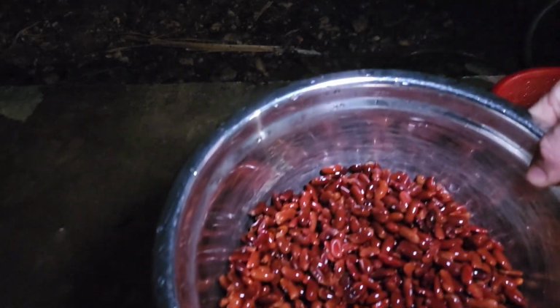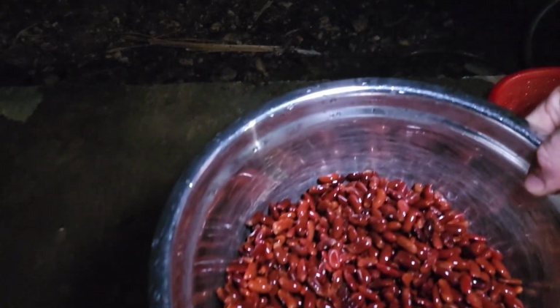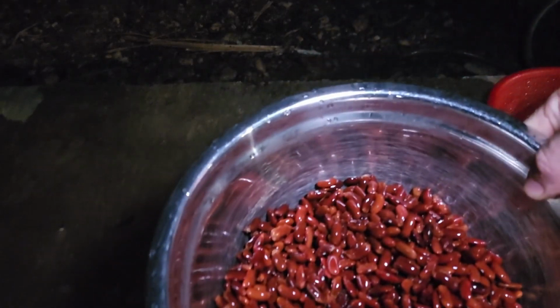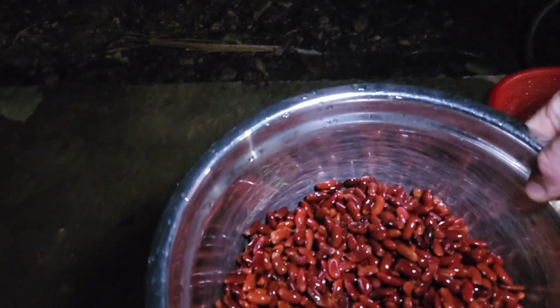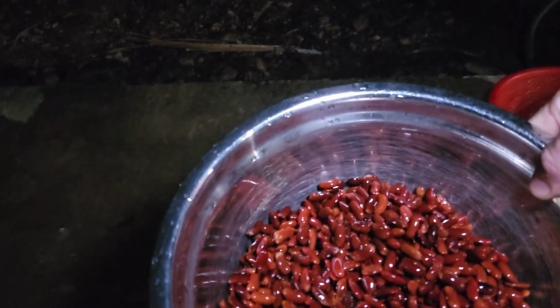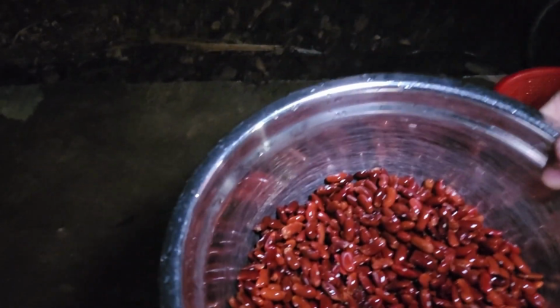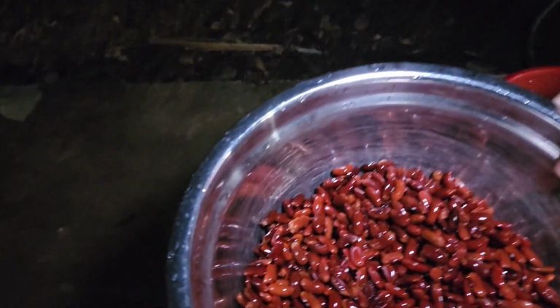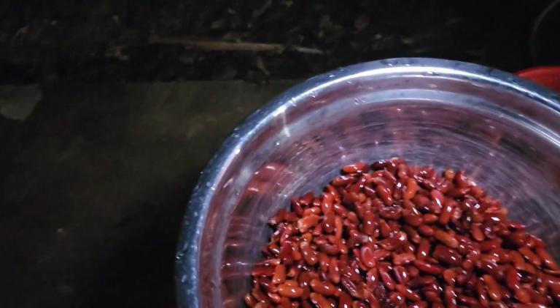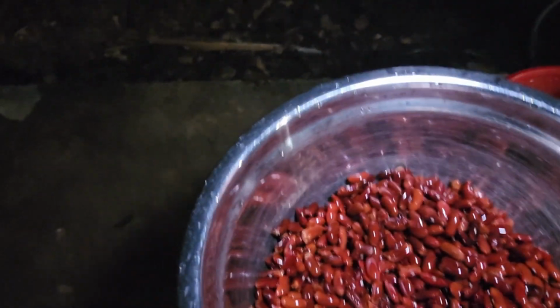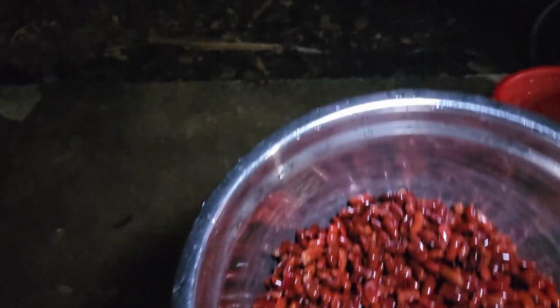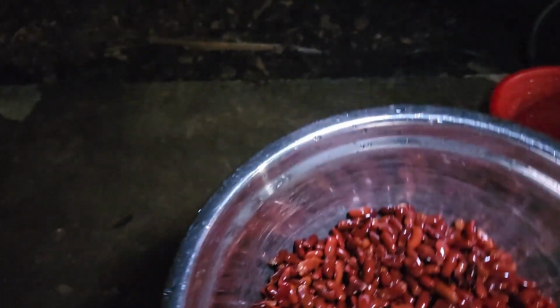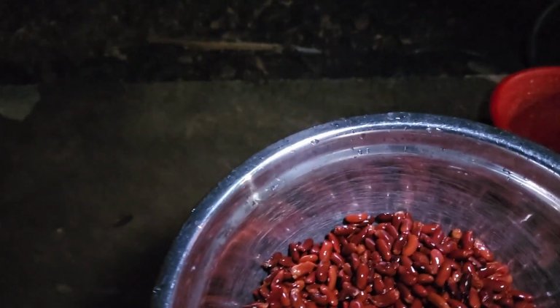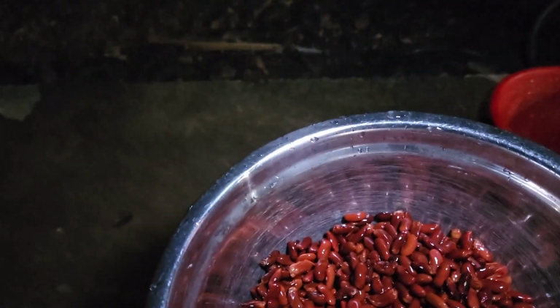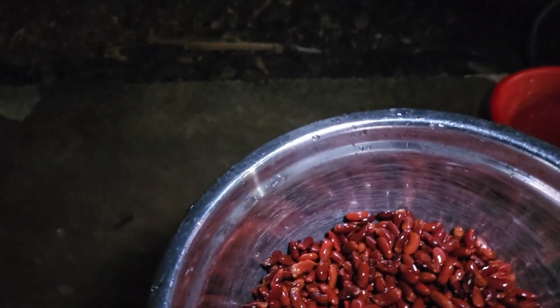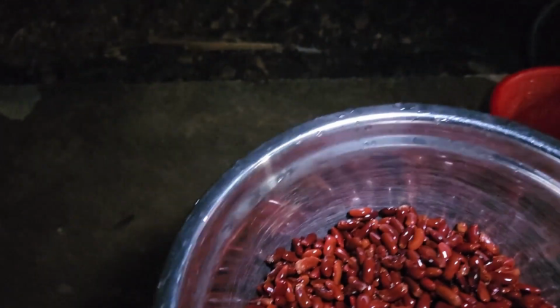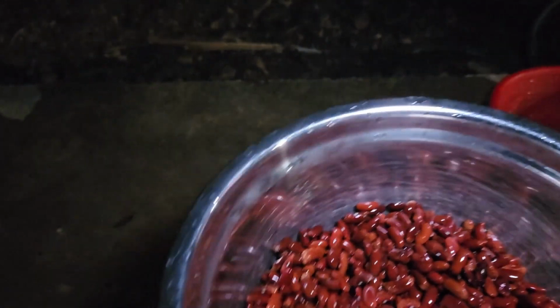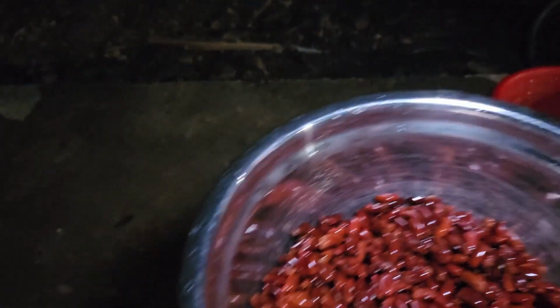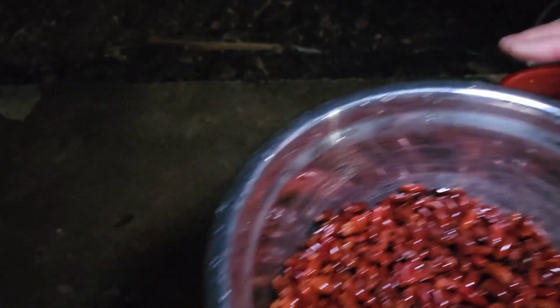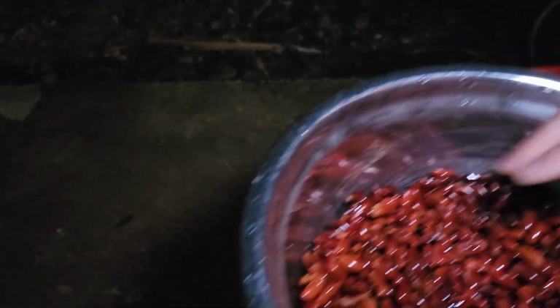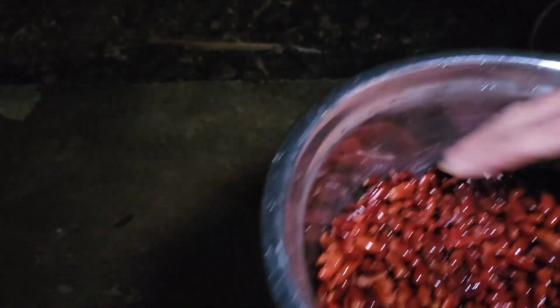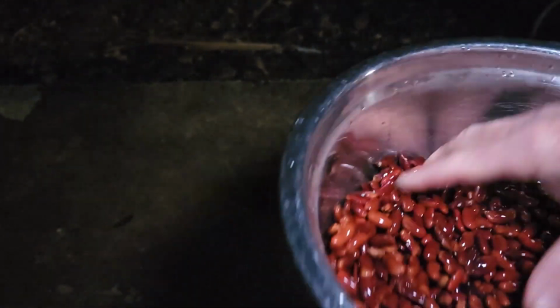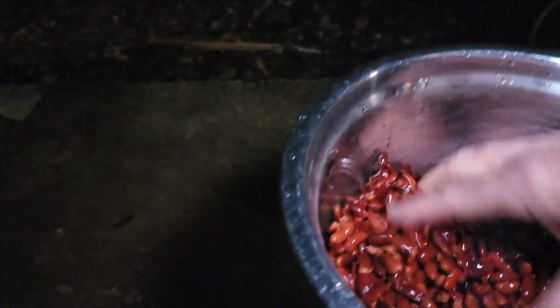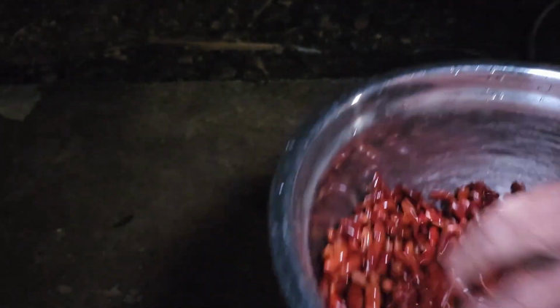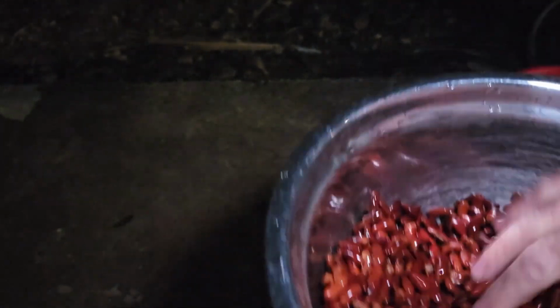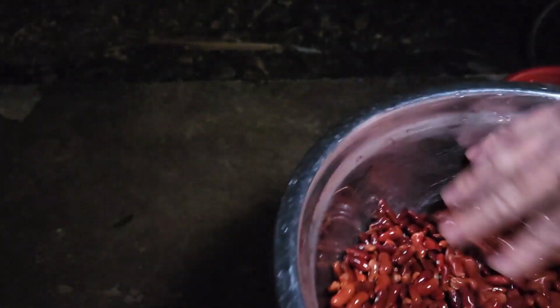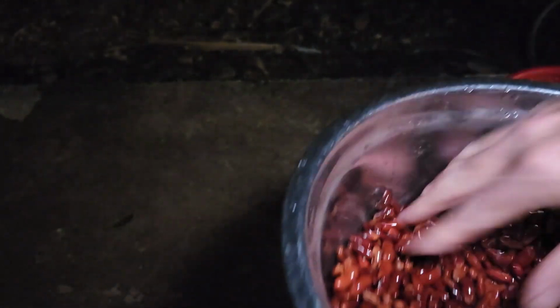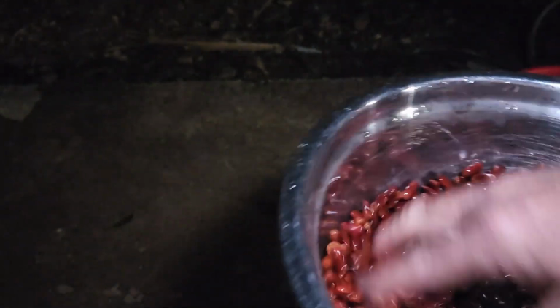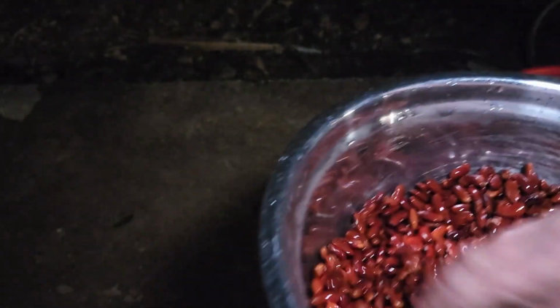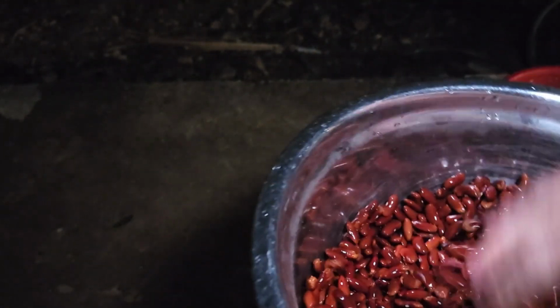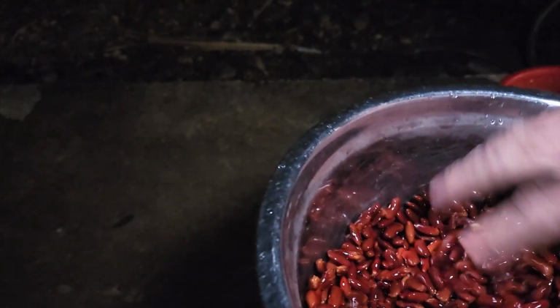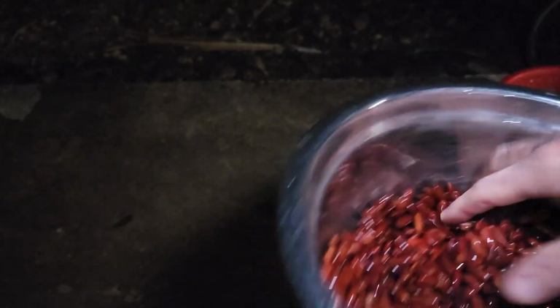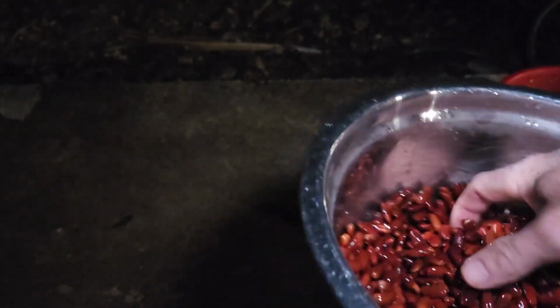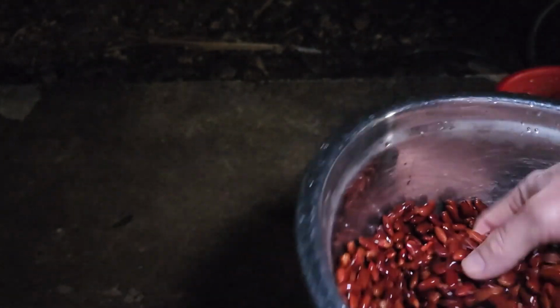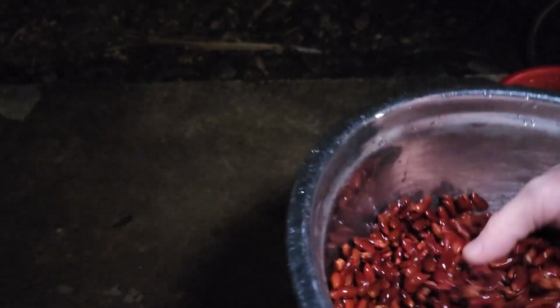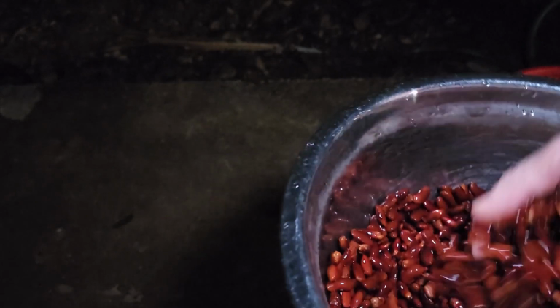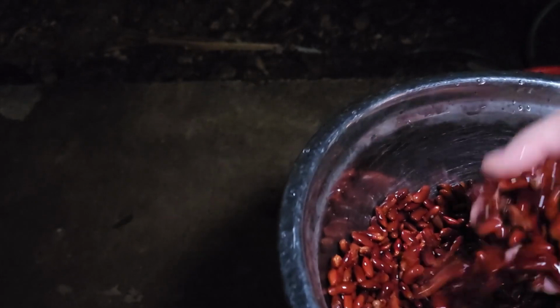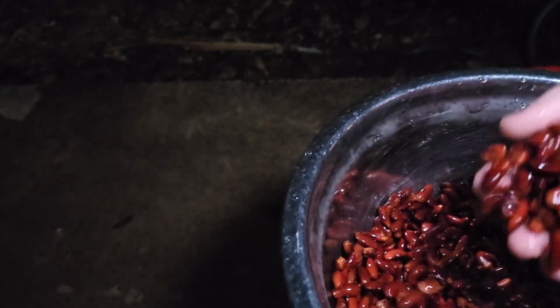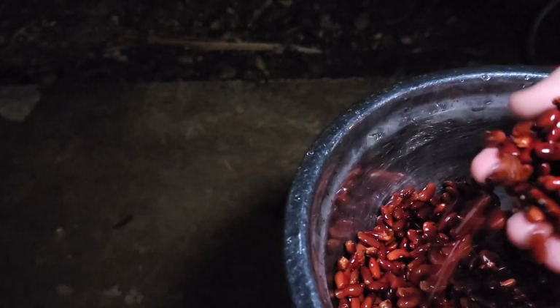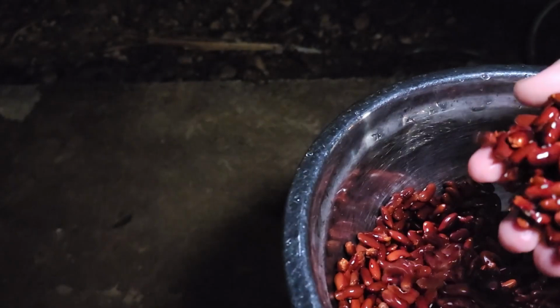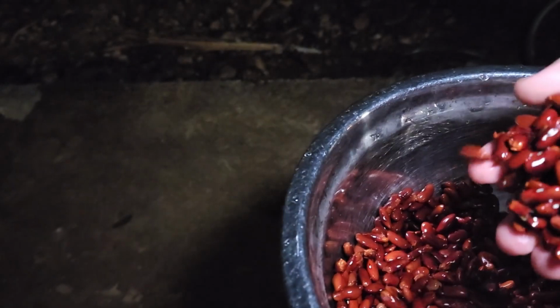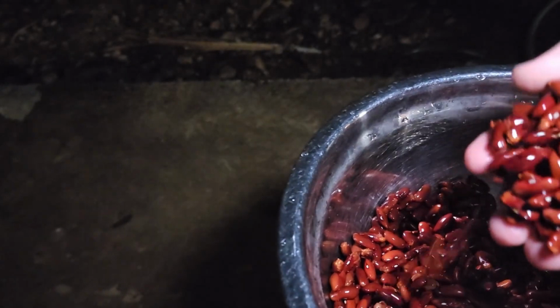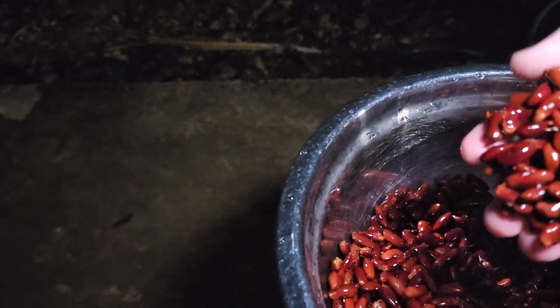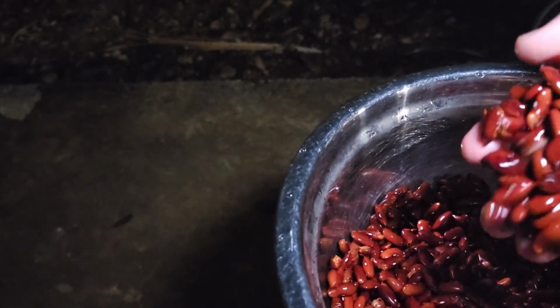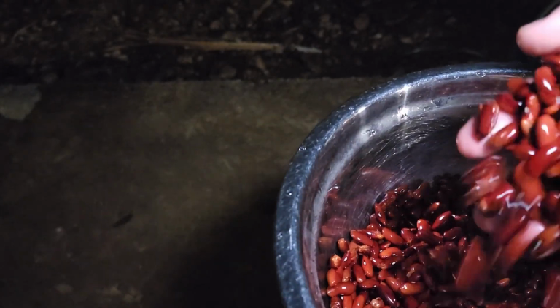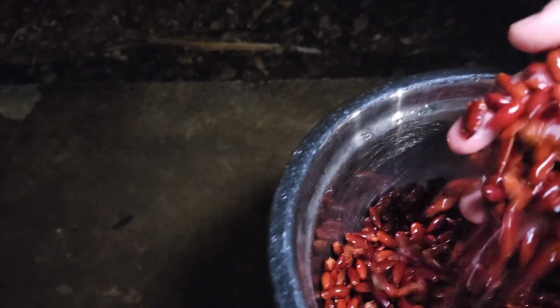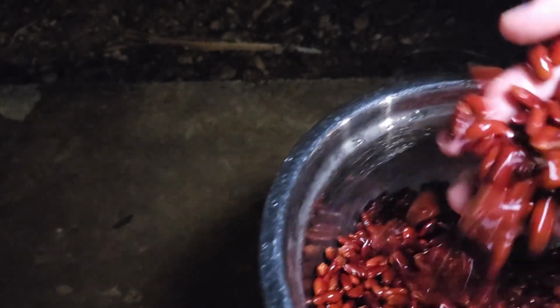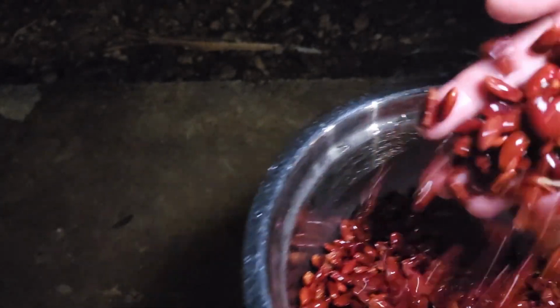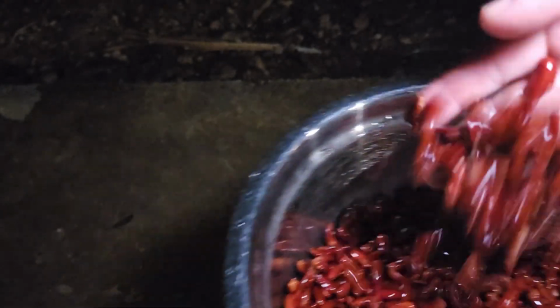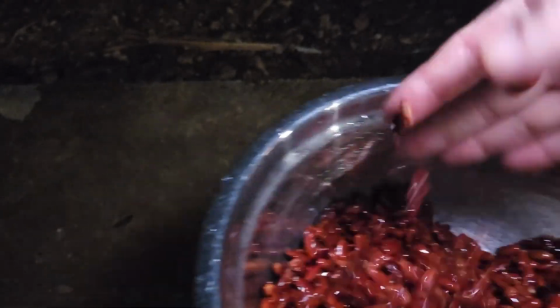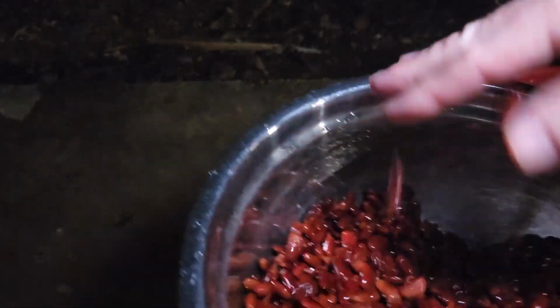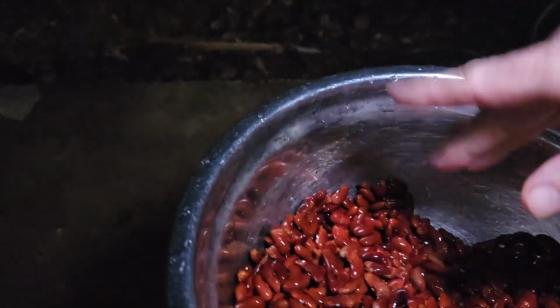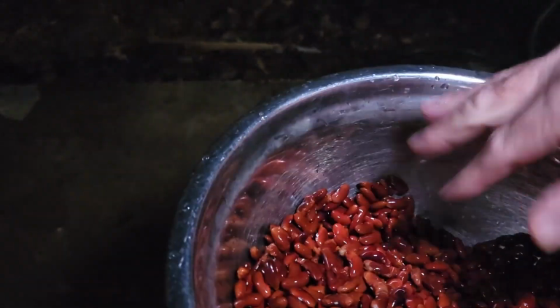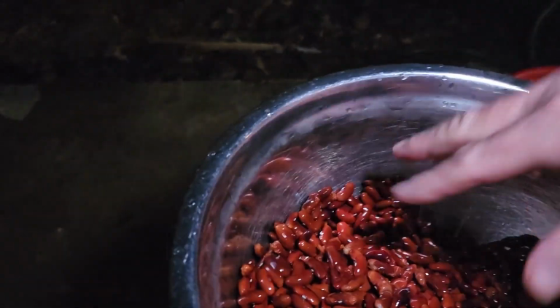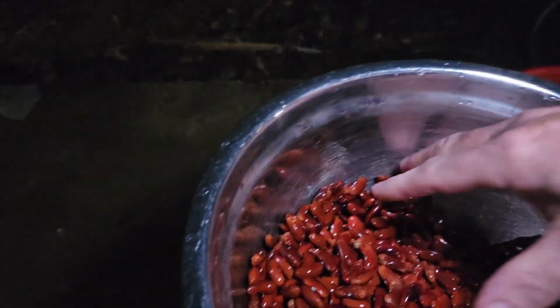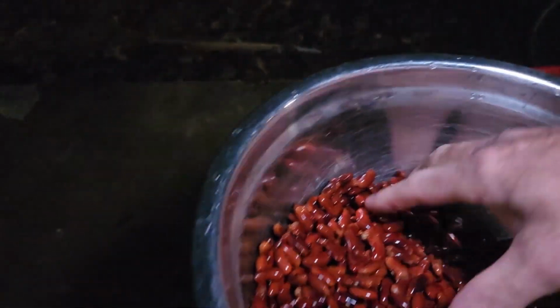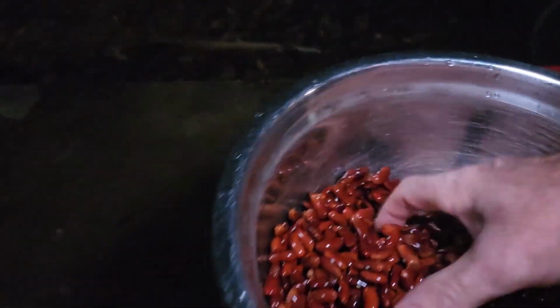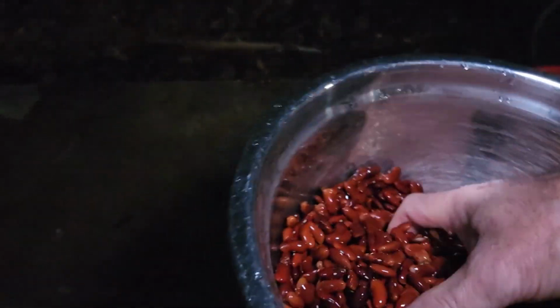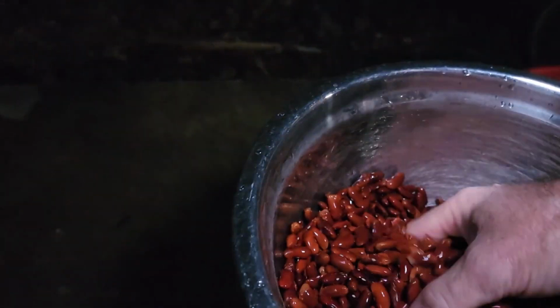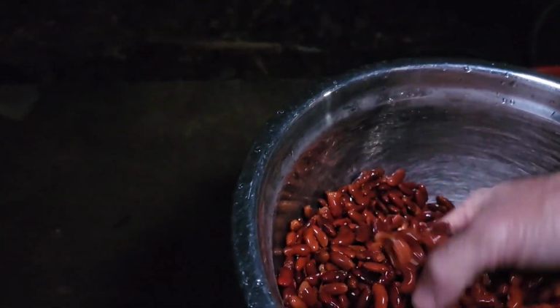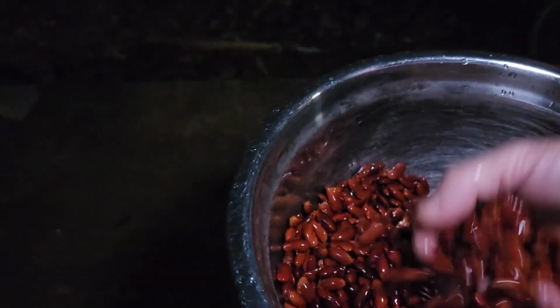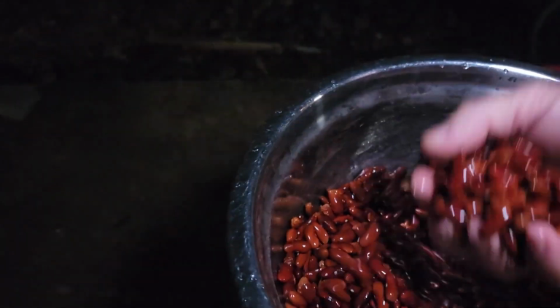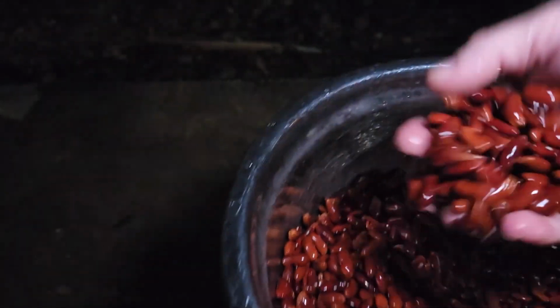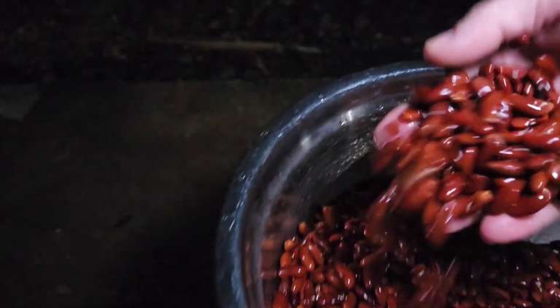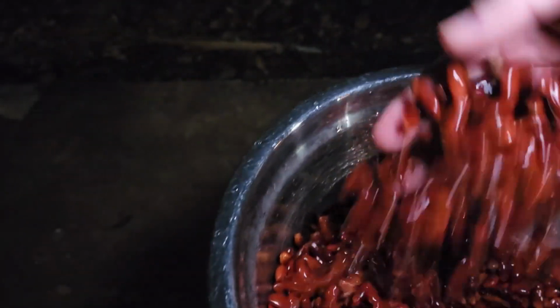See, they look so much better when they're clean and ready to soak.